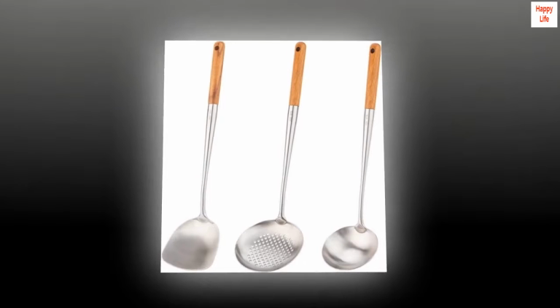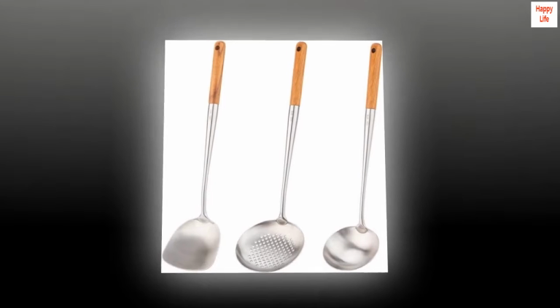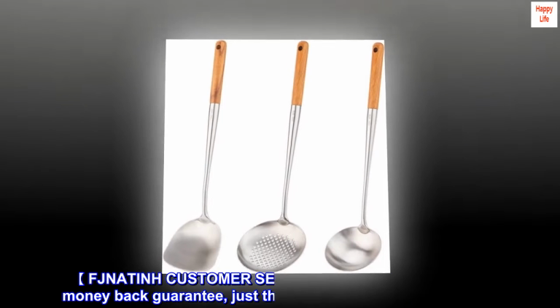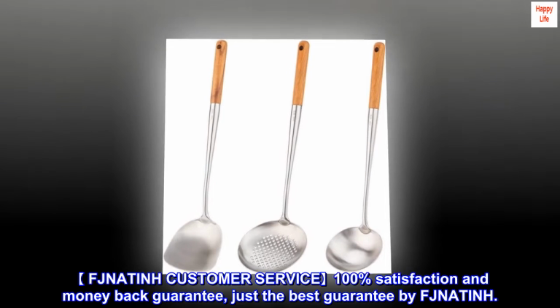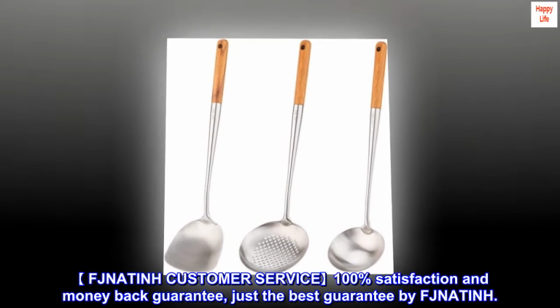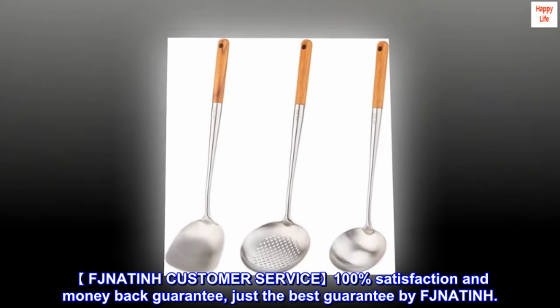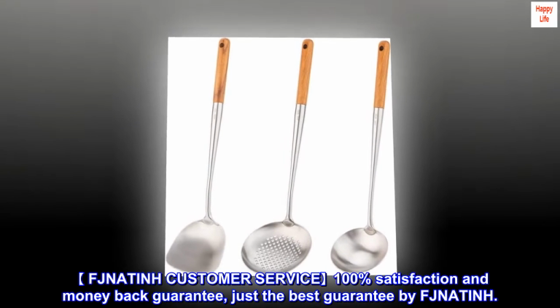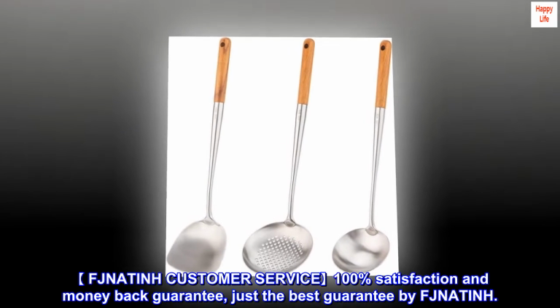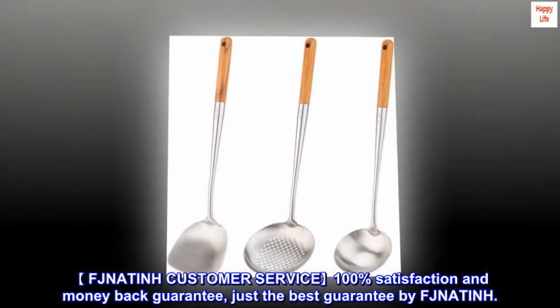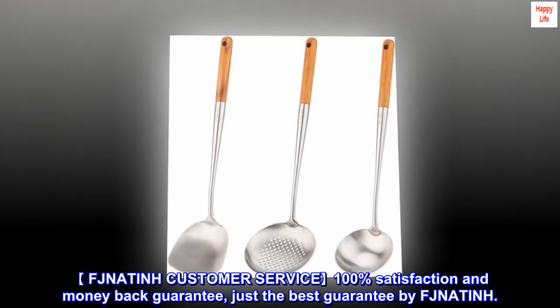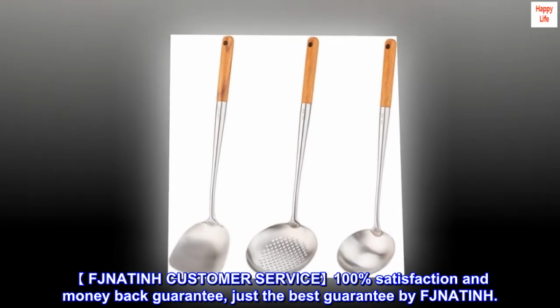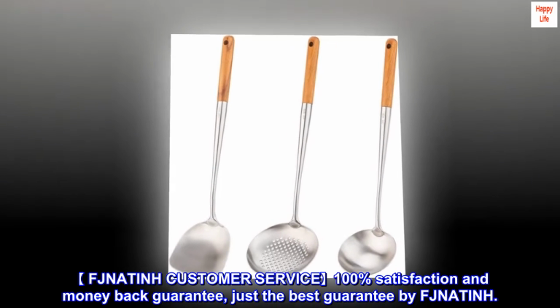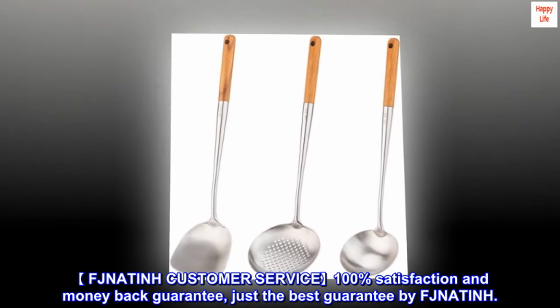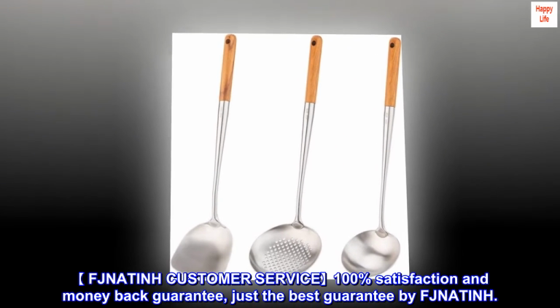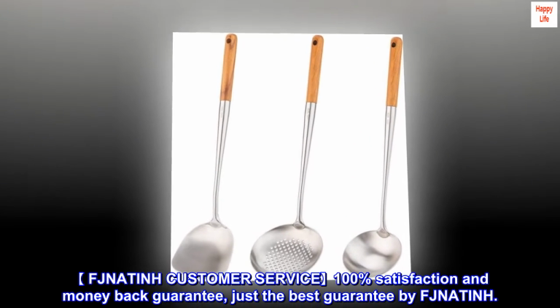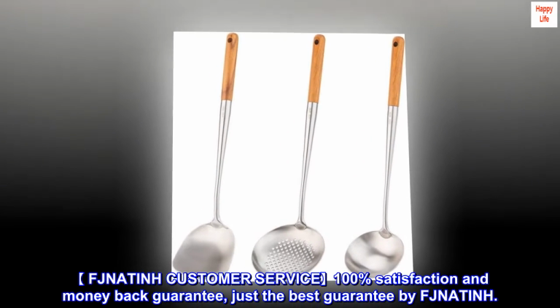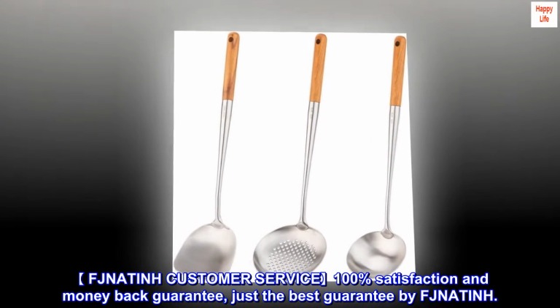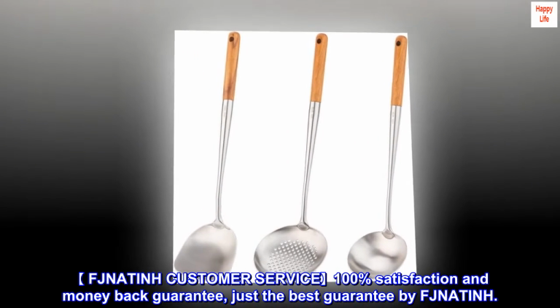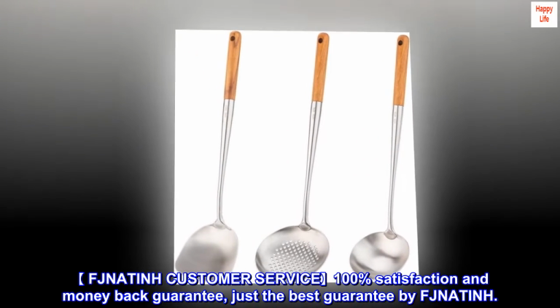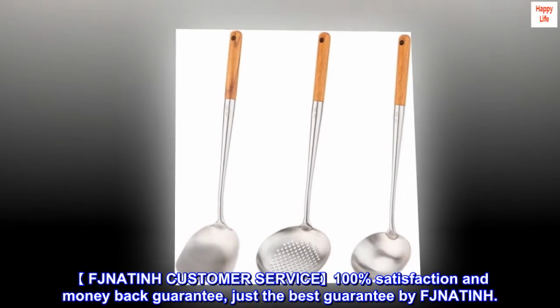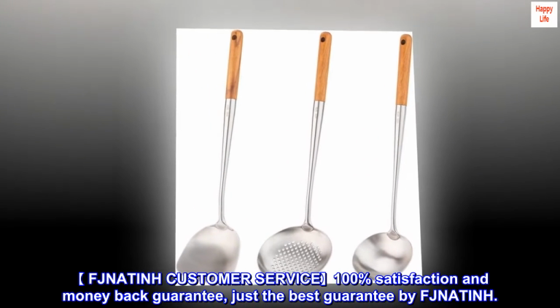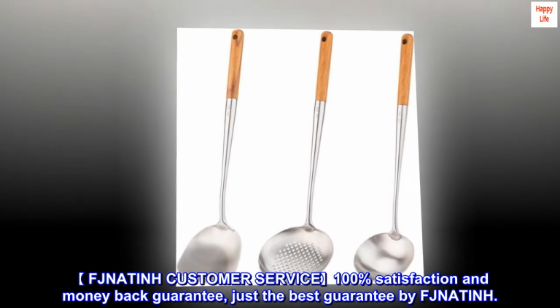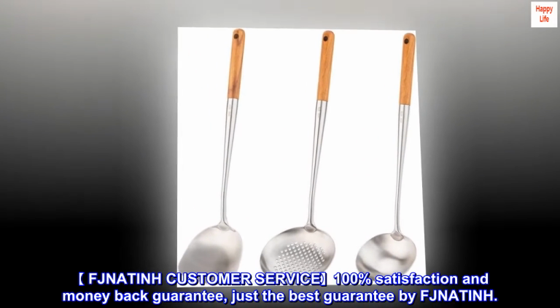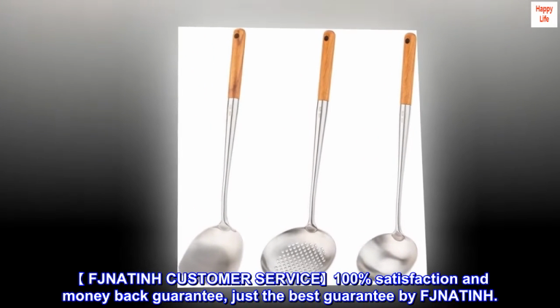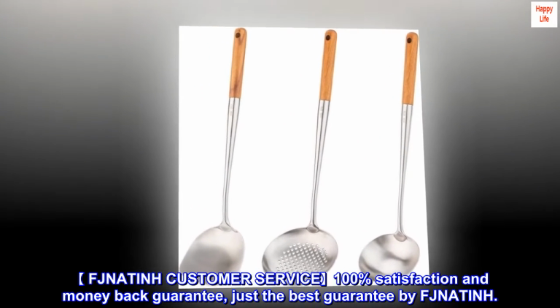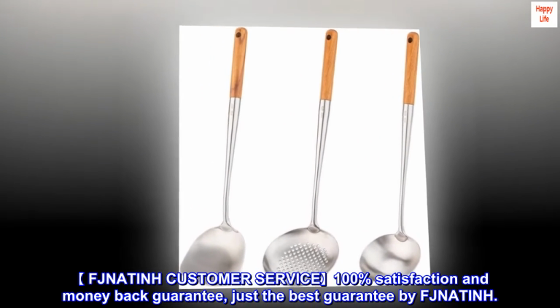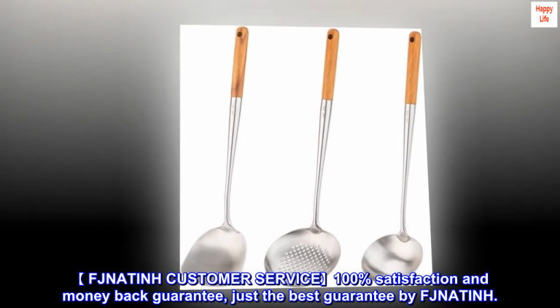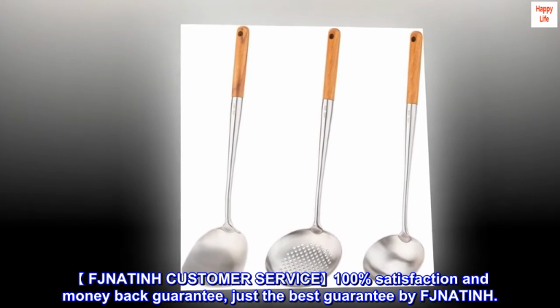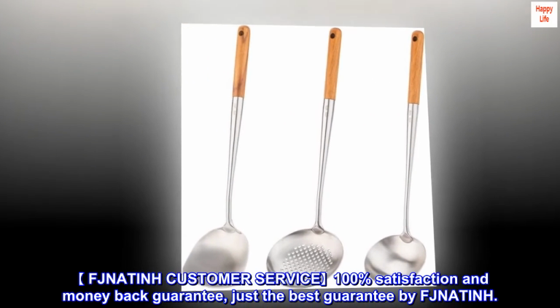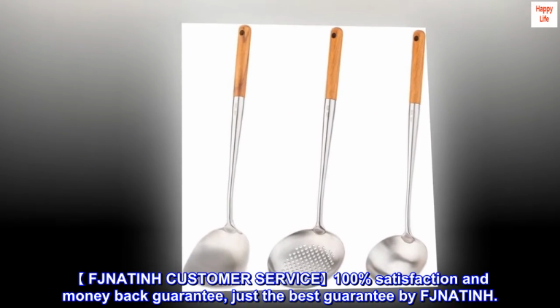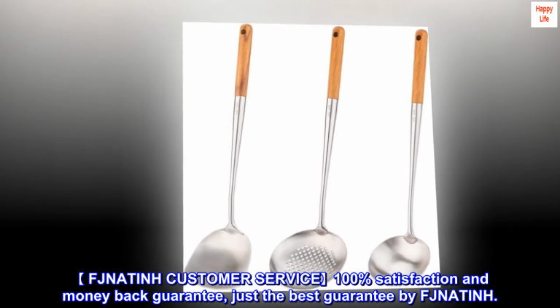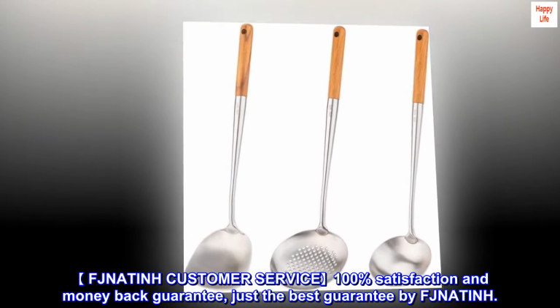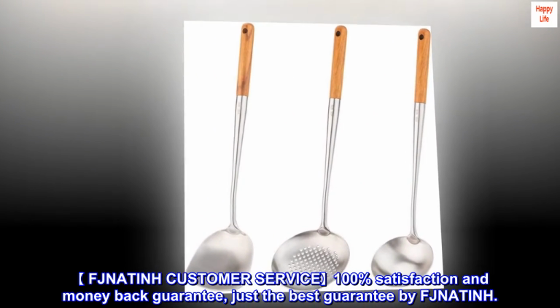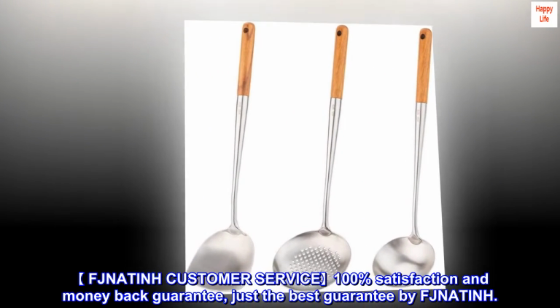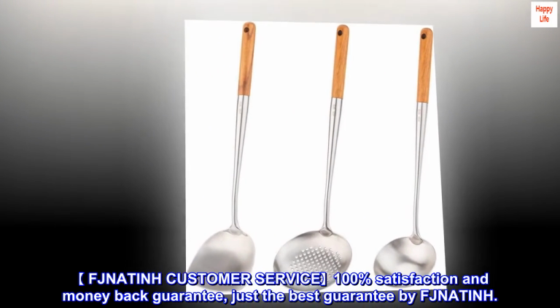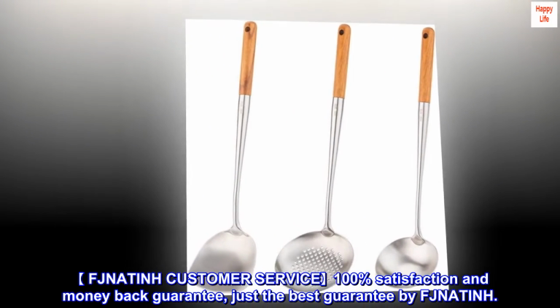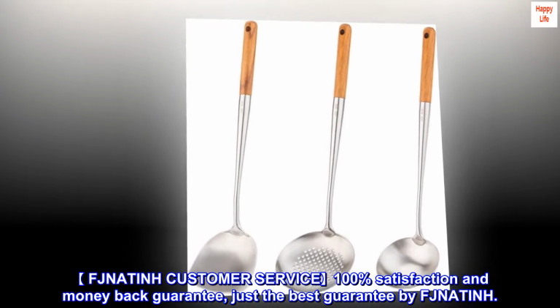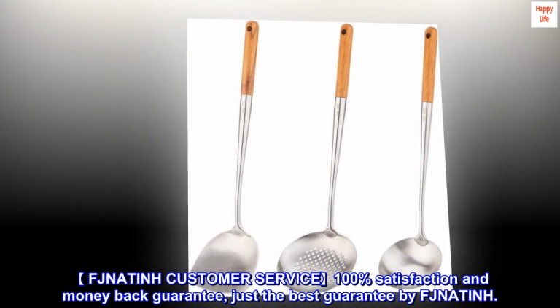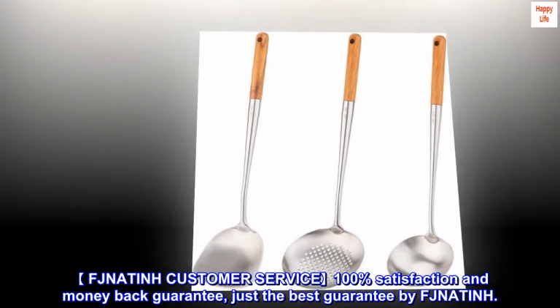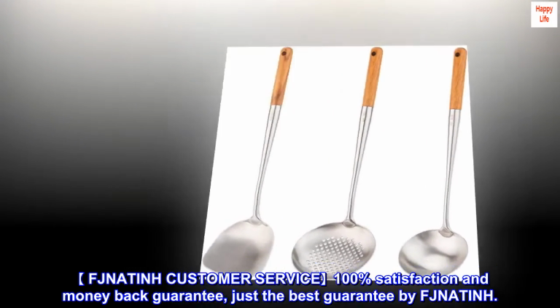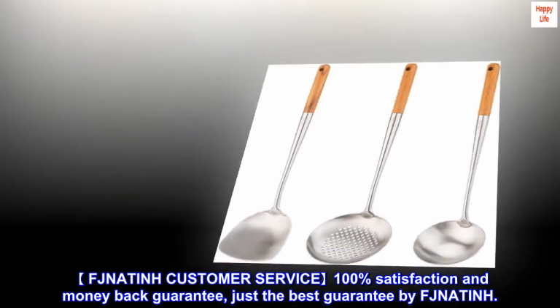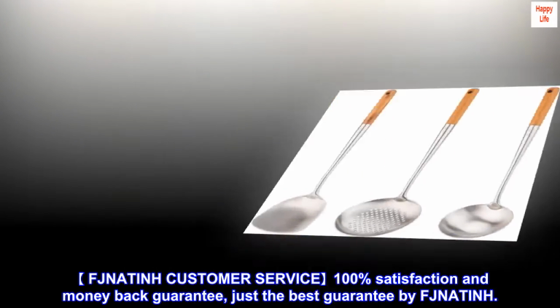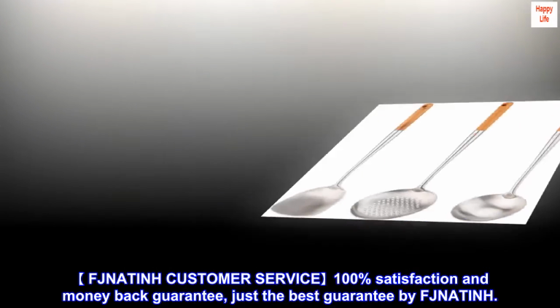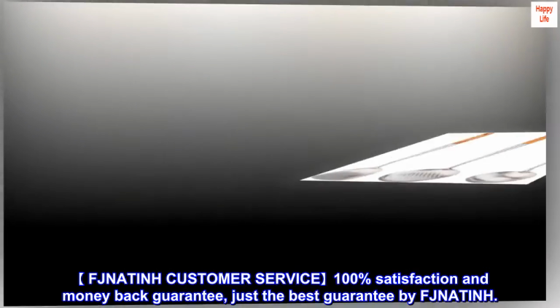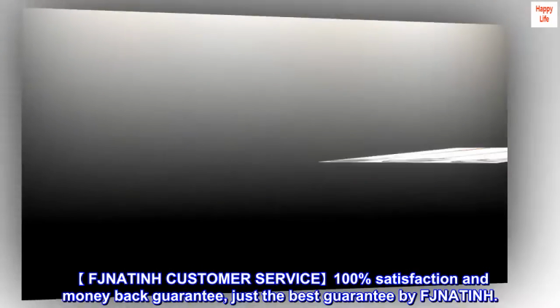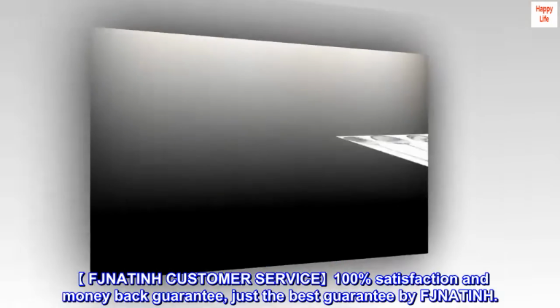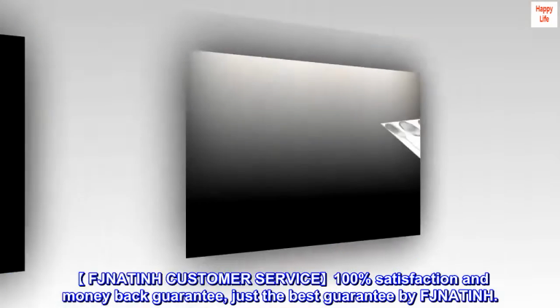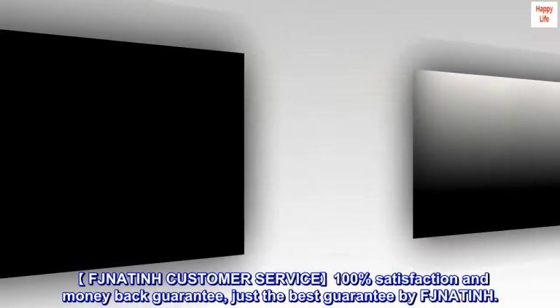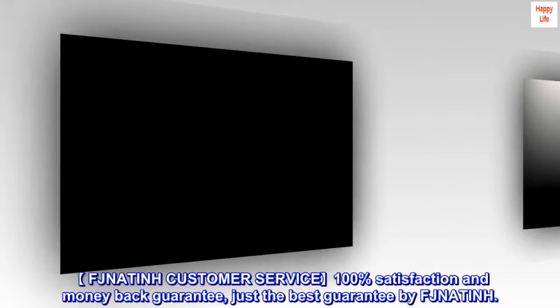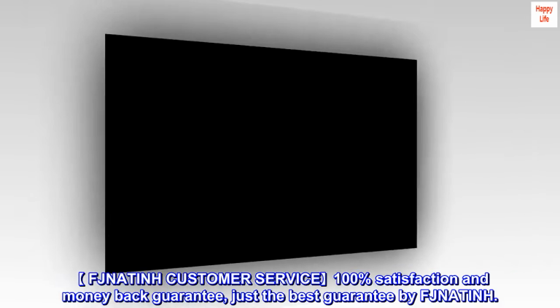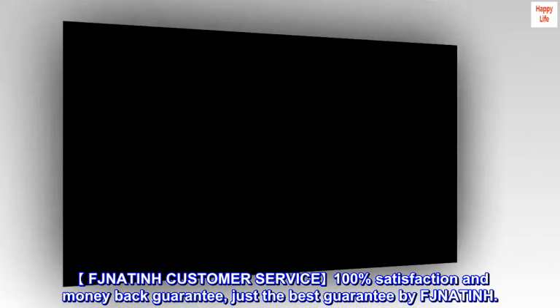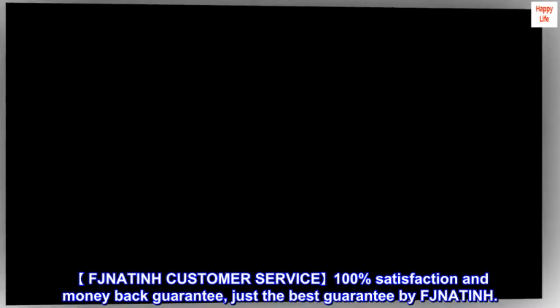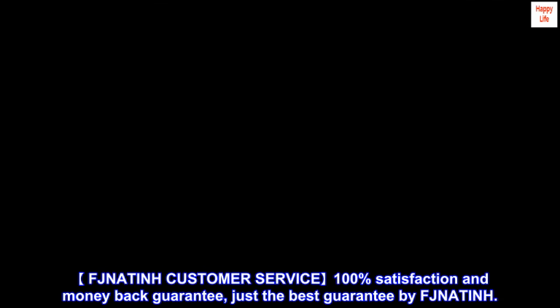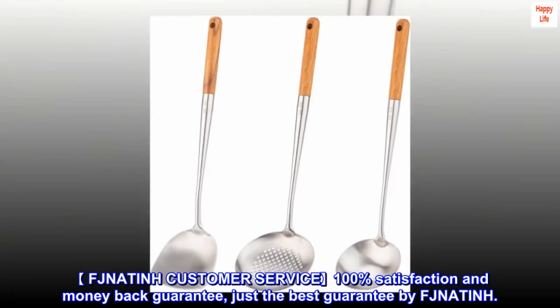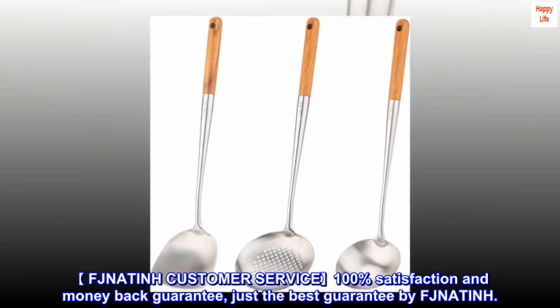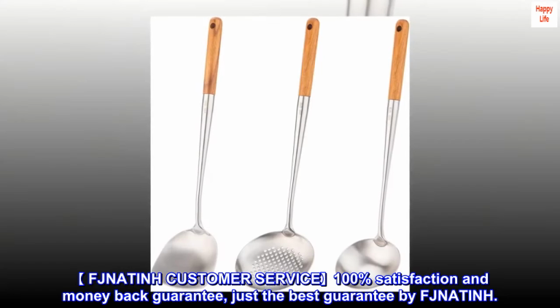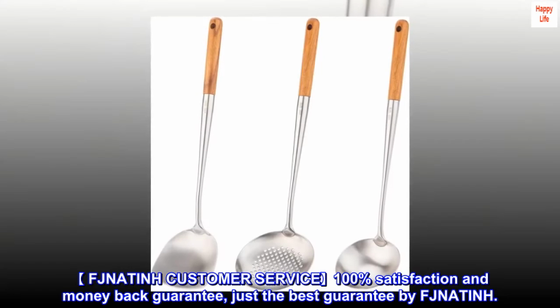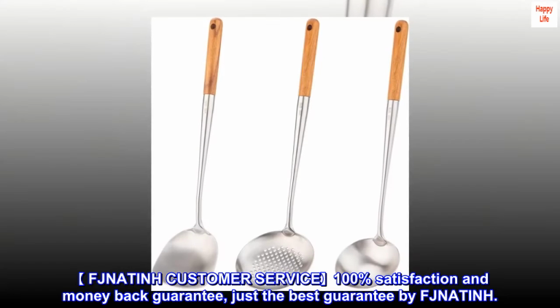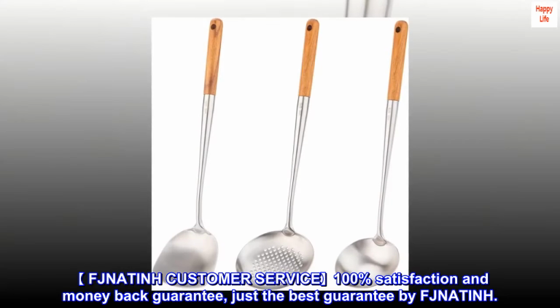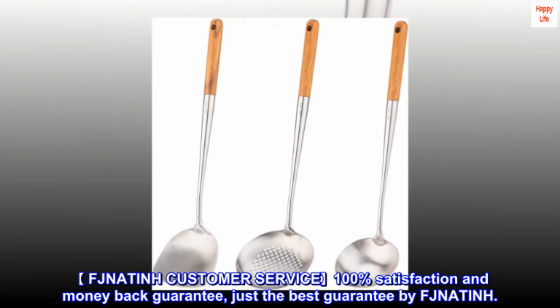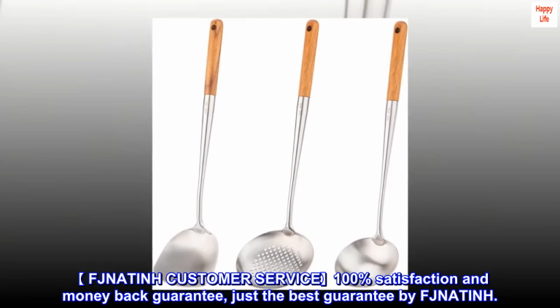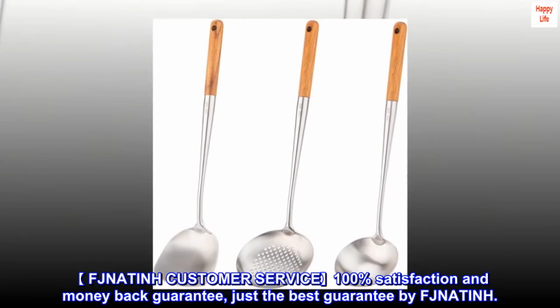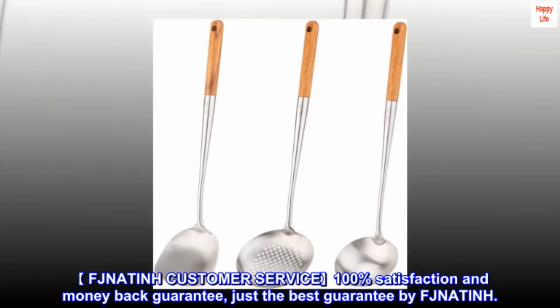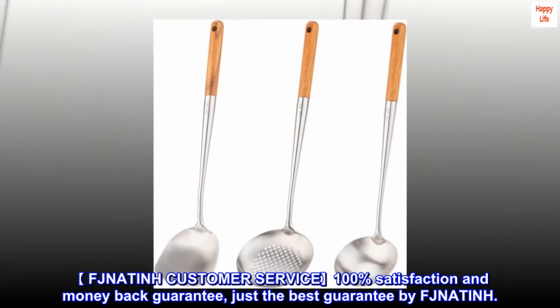FJ Natan Customer Service: 100% Satisfaction and Money-Back Guarantee. Just the Best Guarantee by FJ Natan.